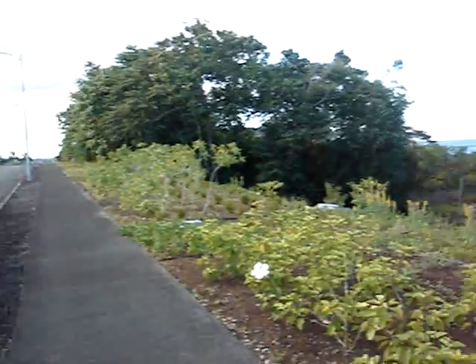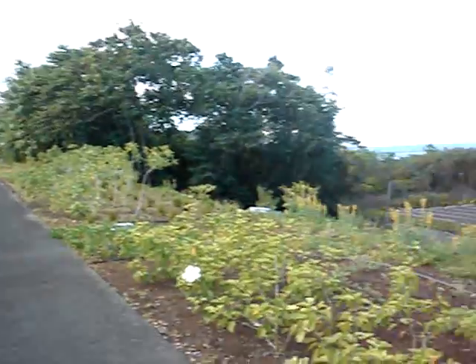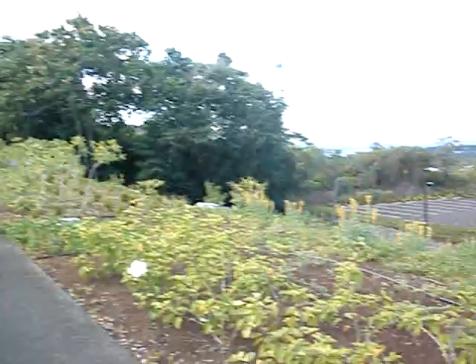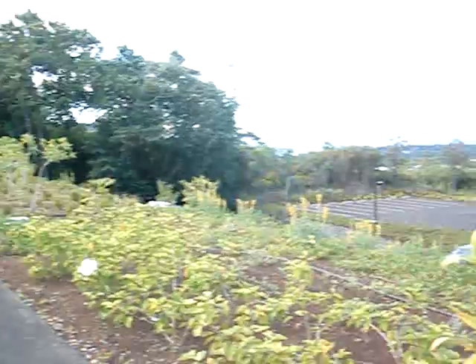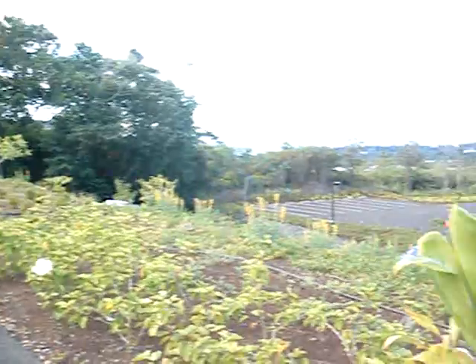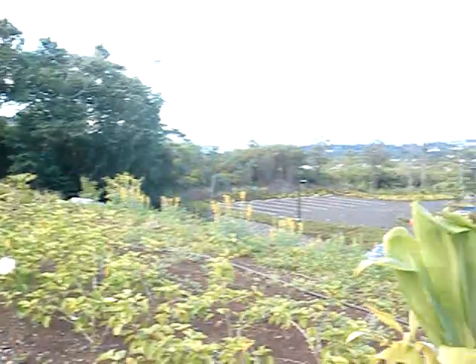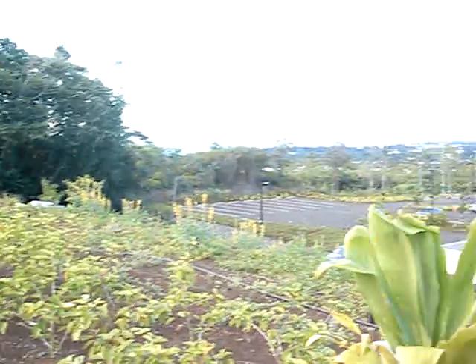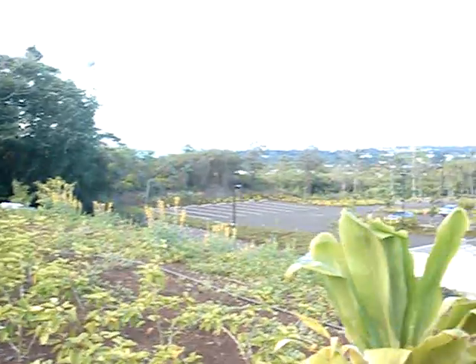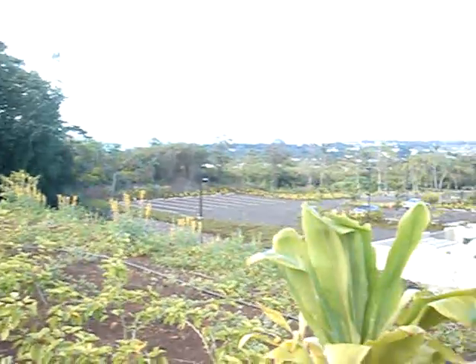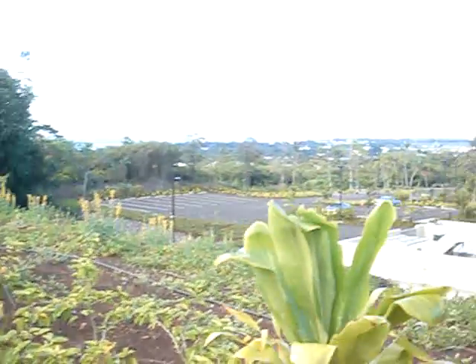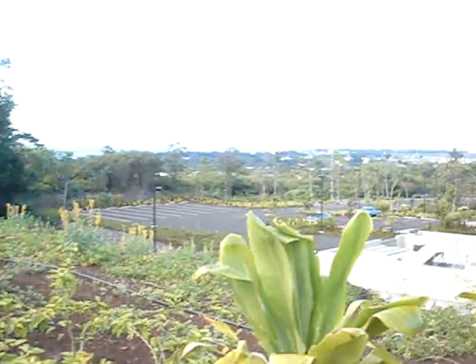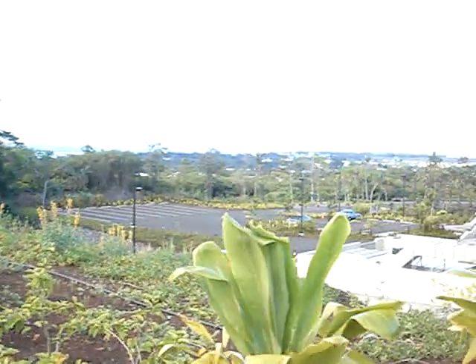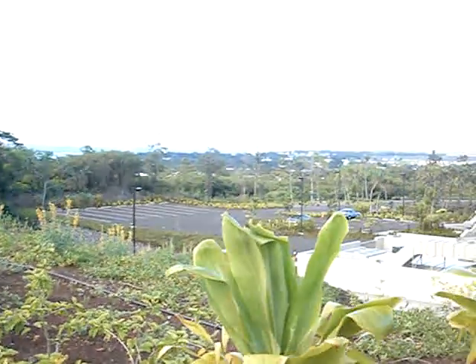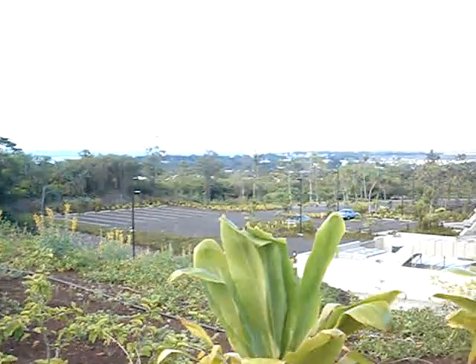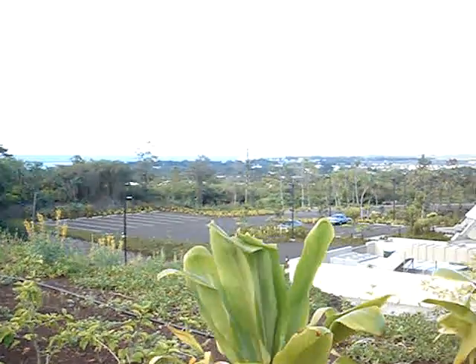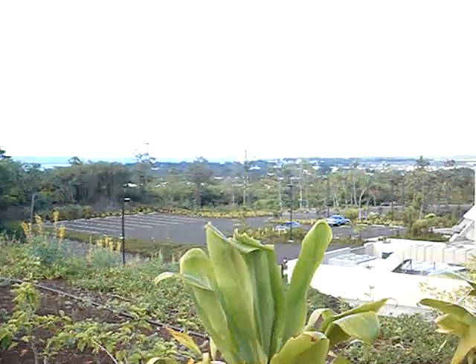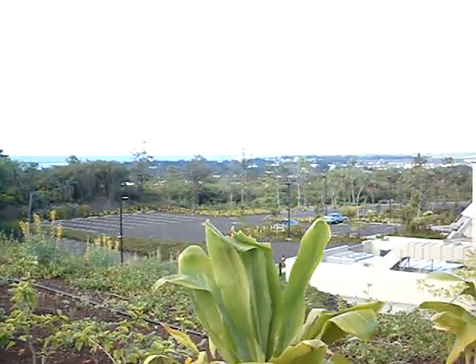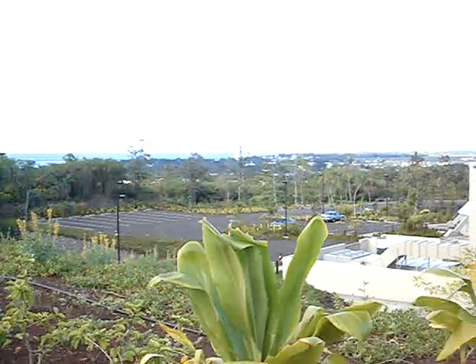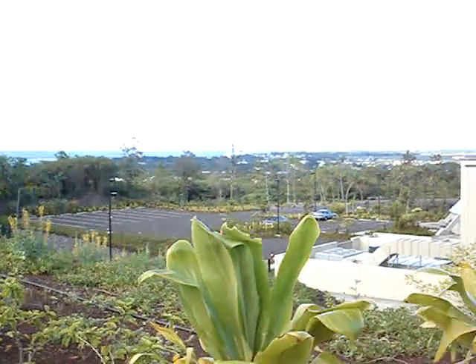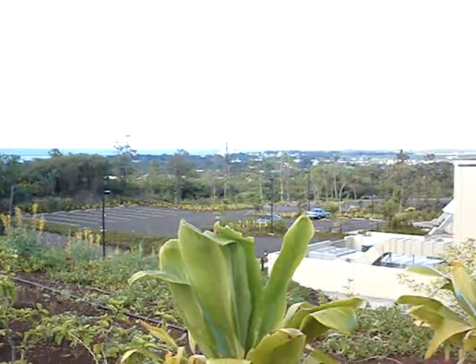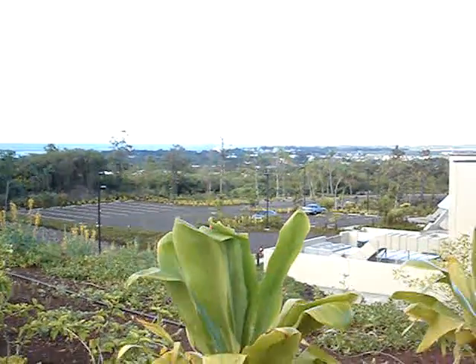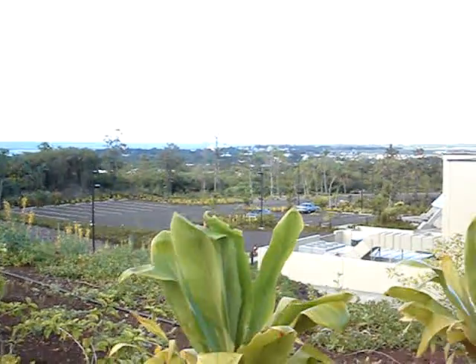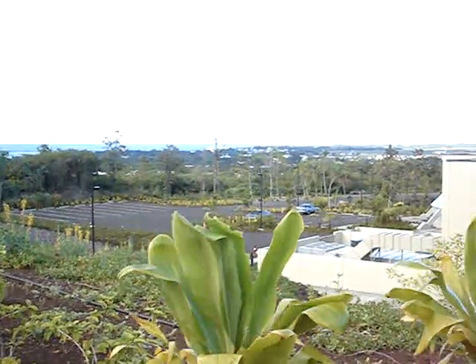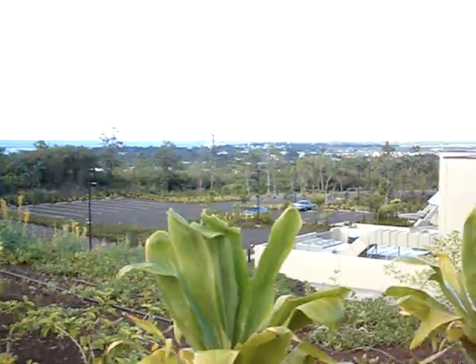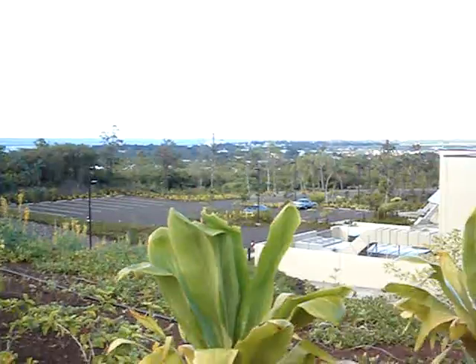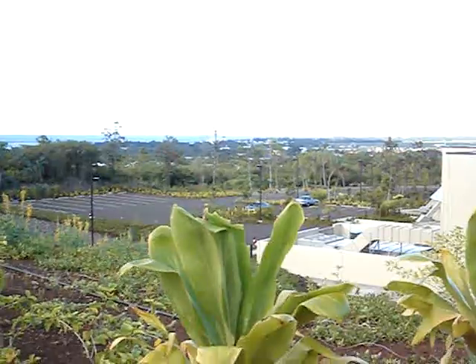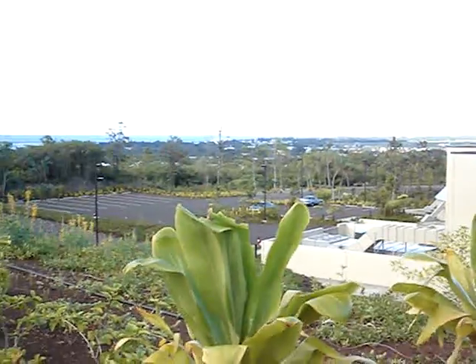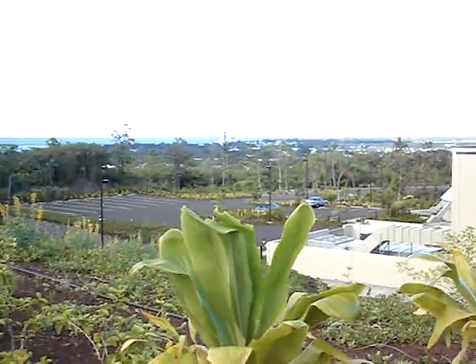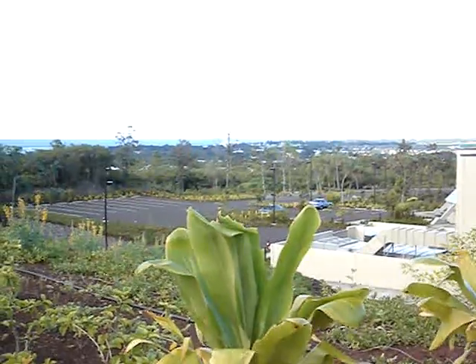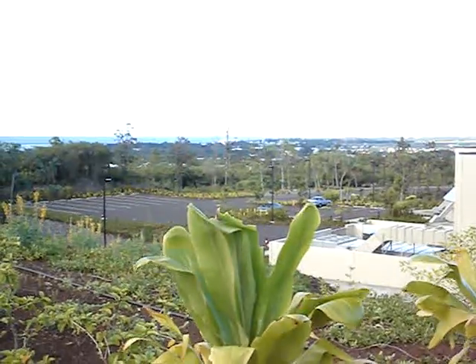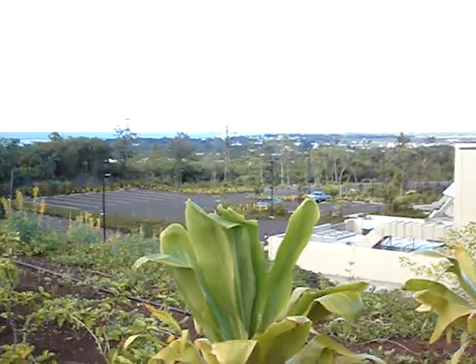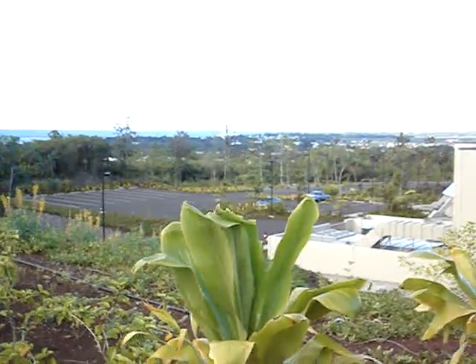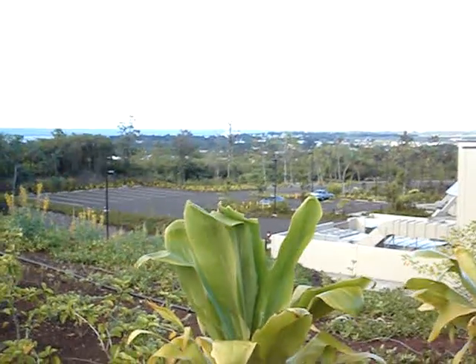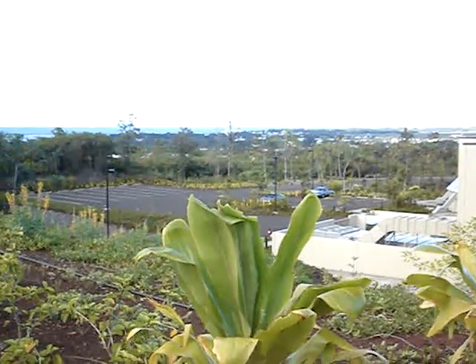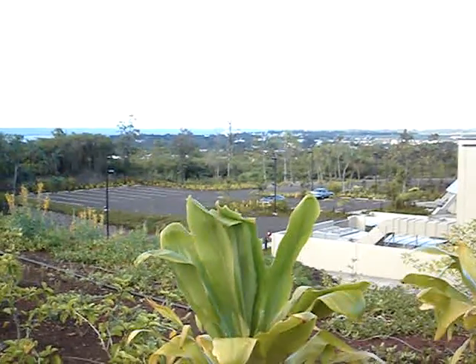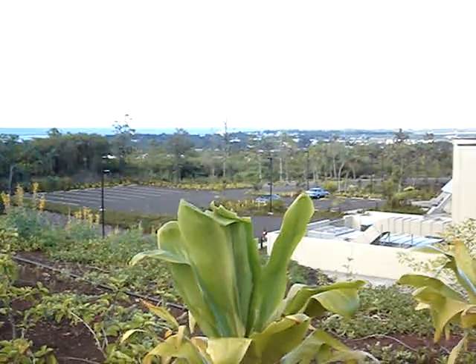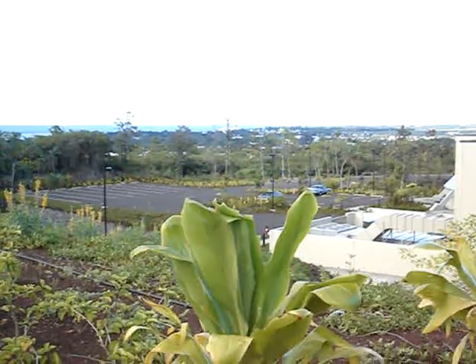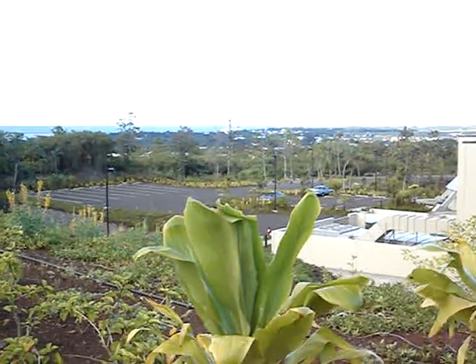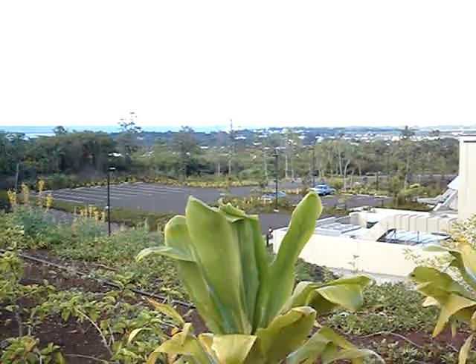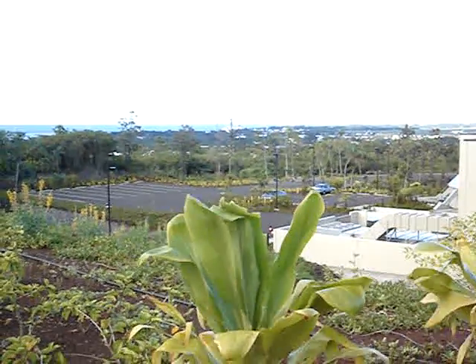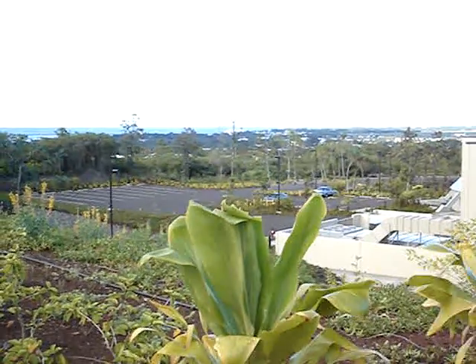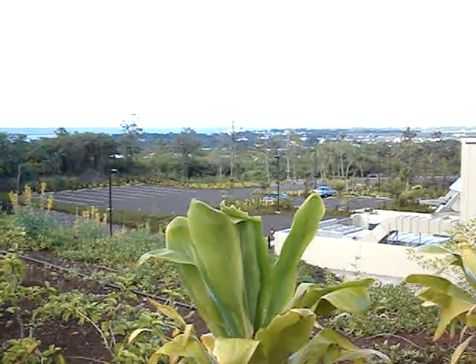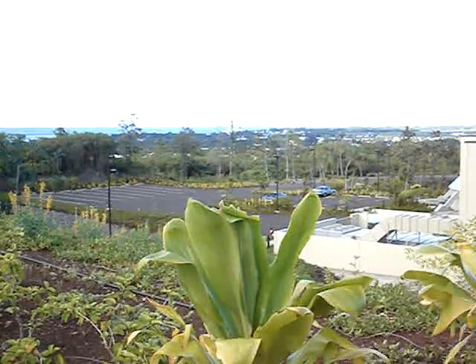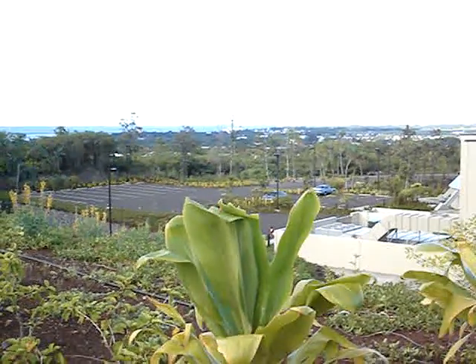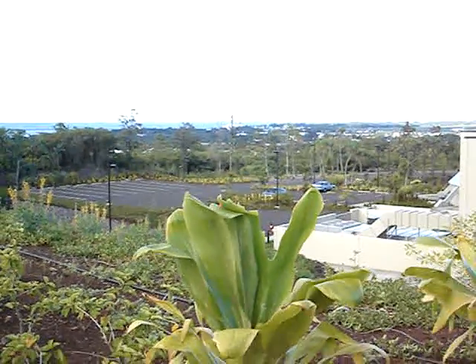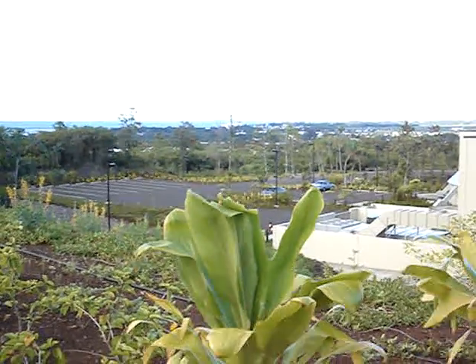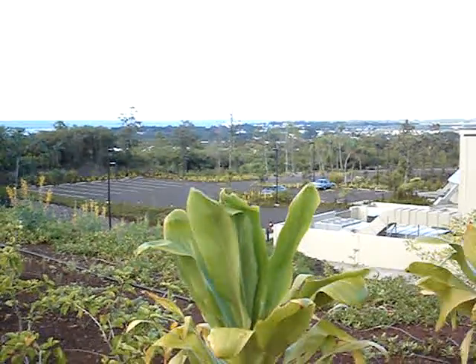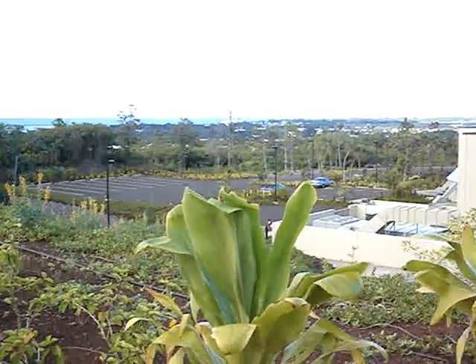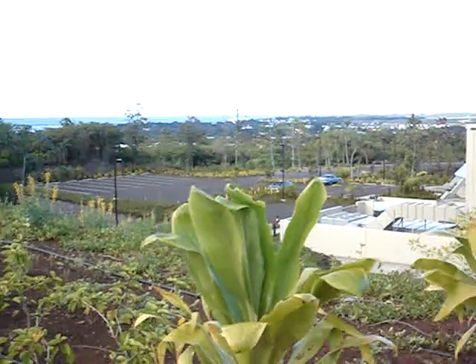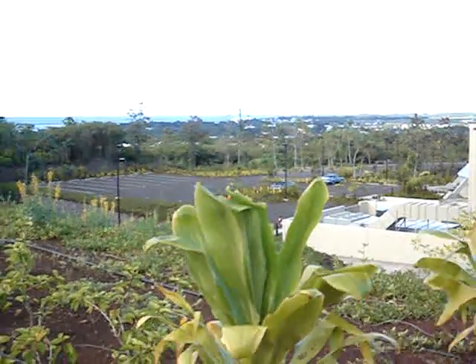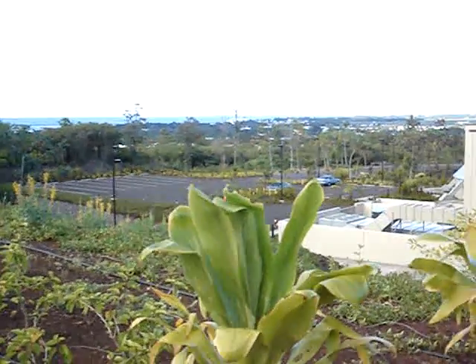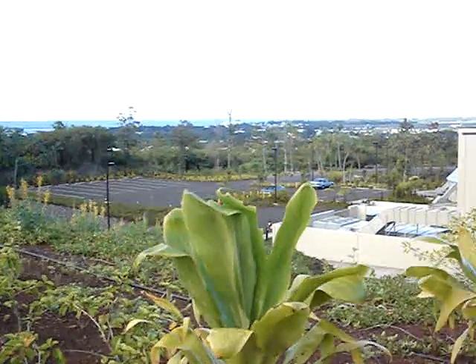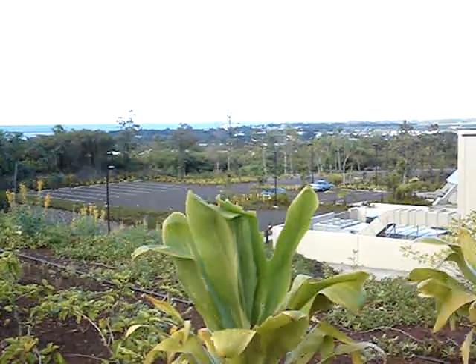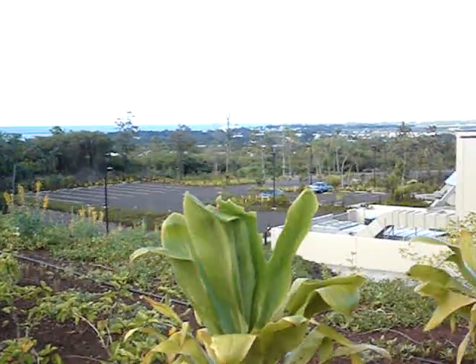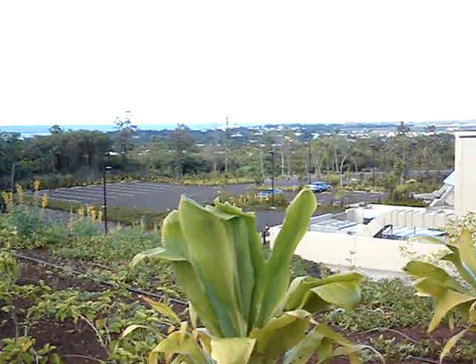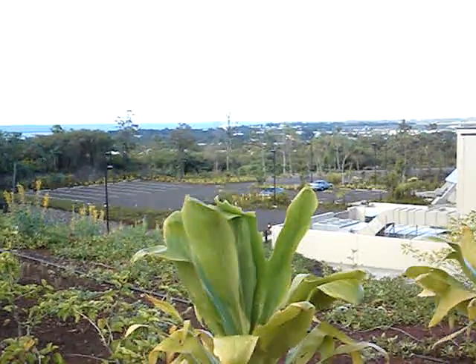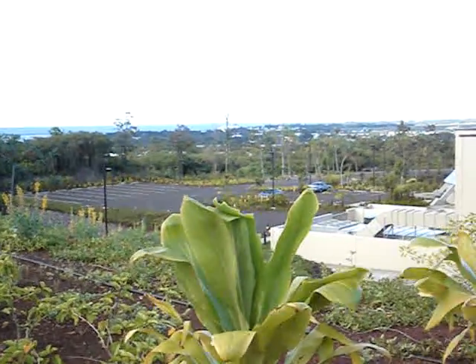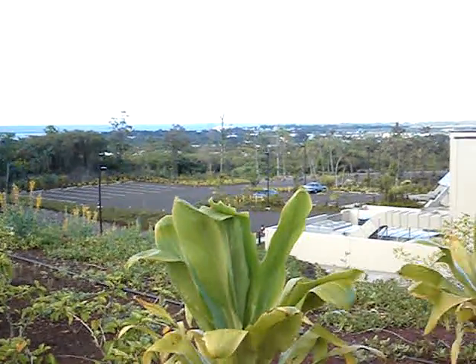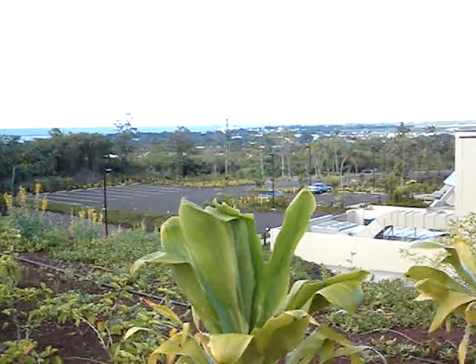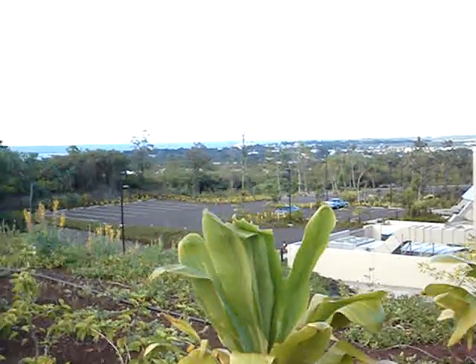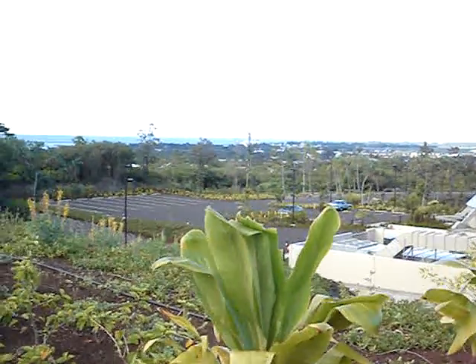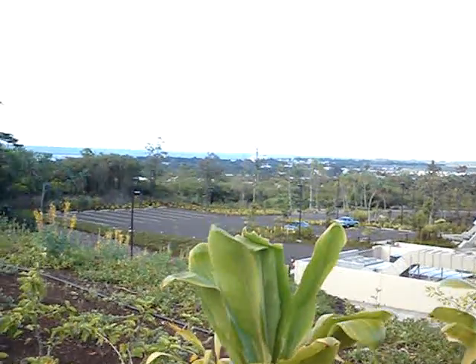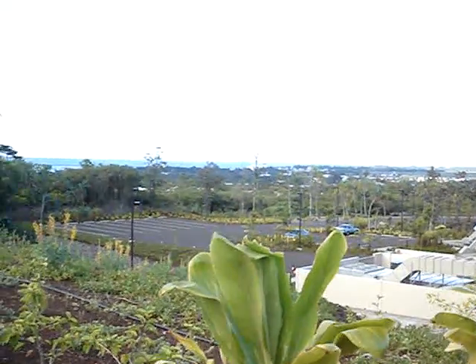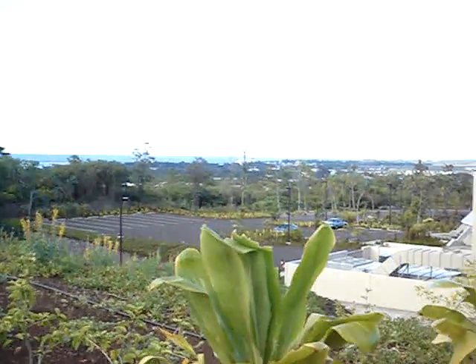And it's a beautiful day here in June 2006, on the seventh day. Aloha.